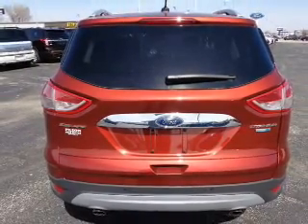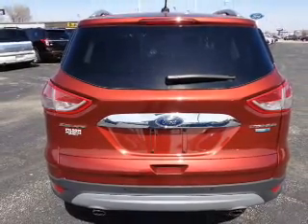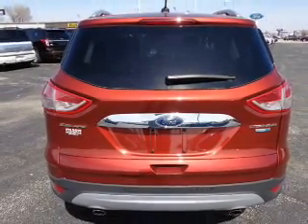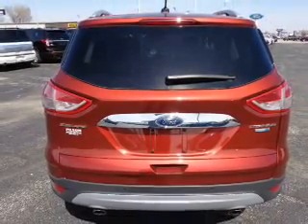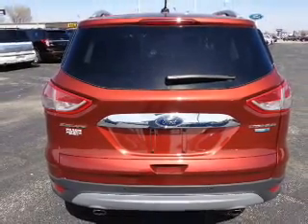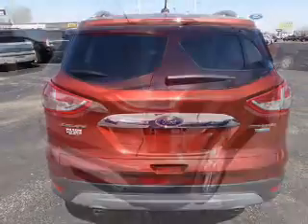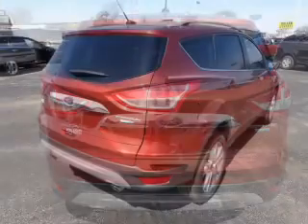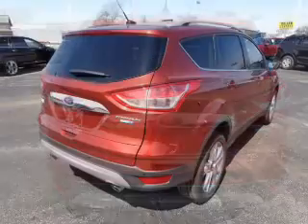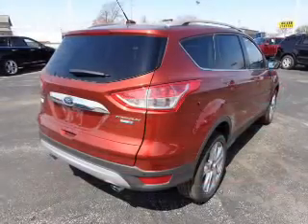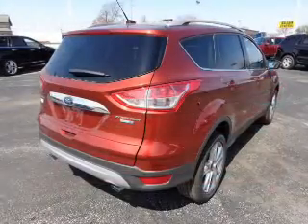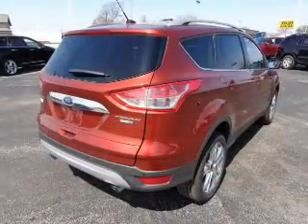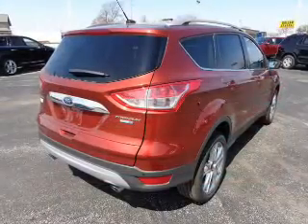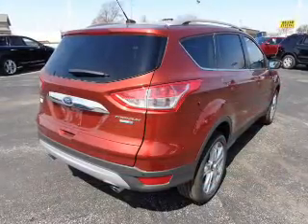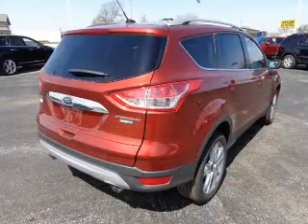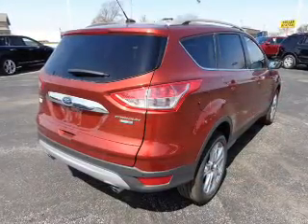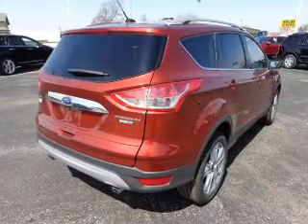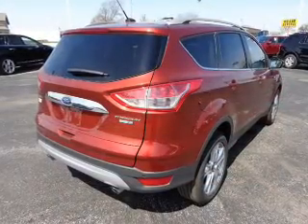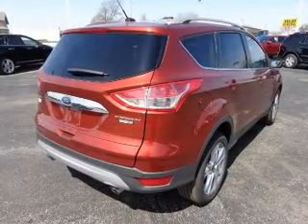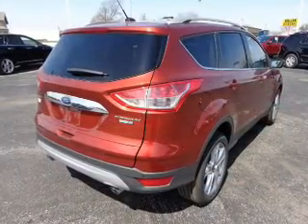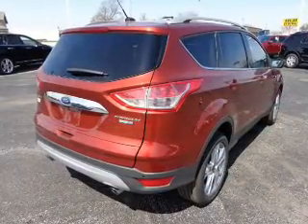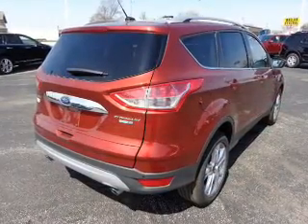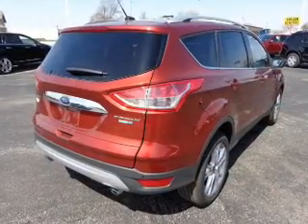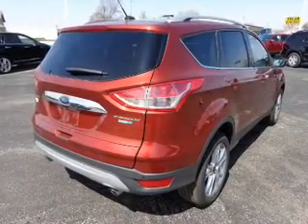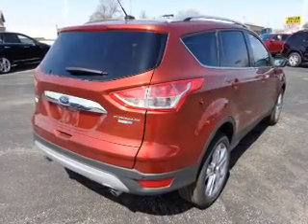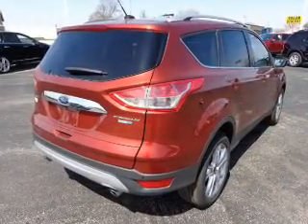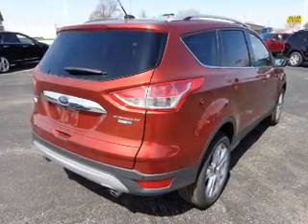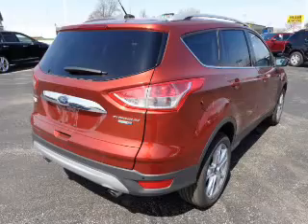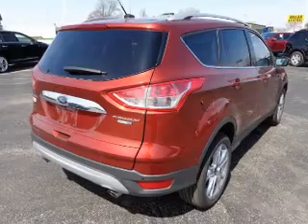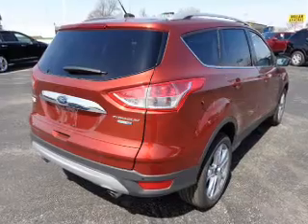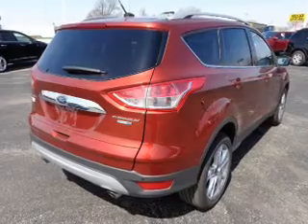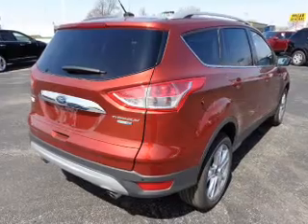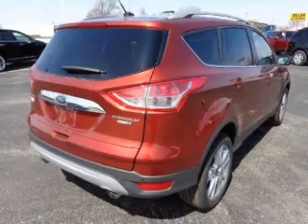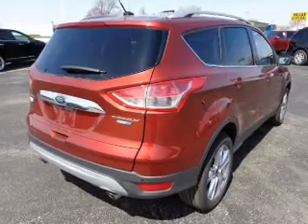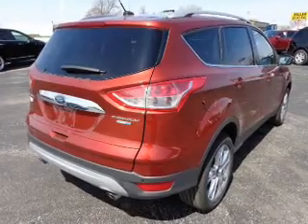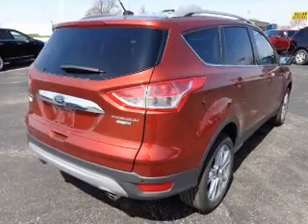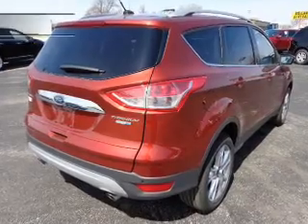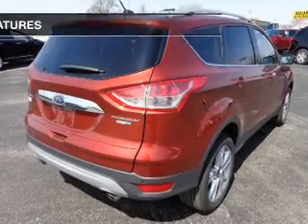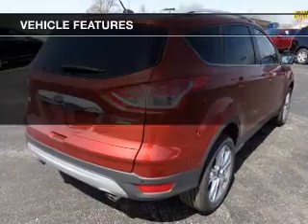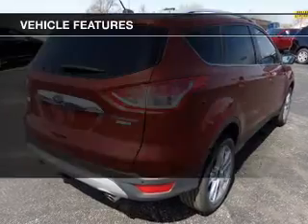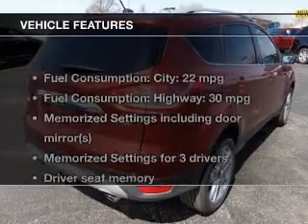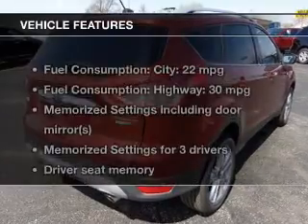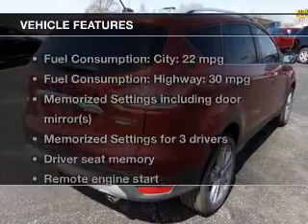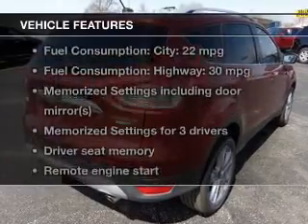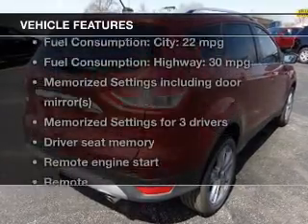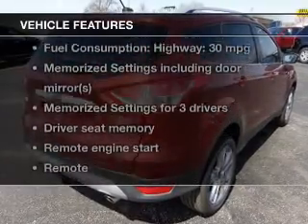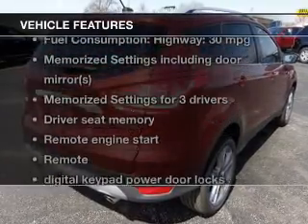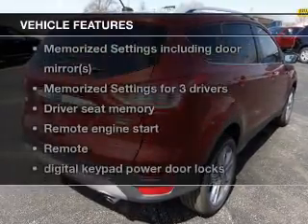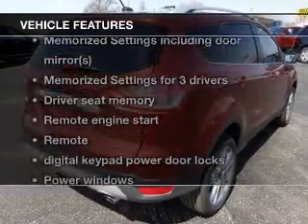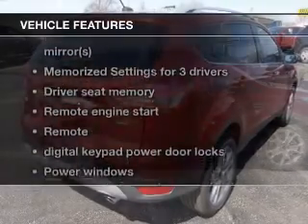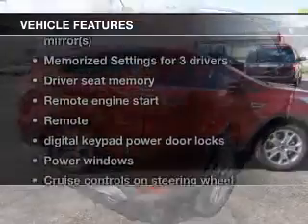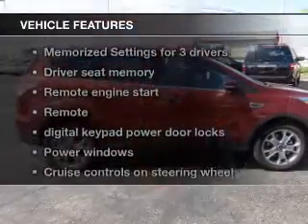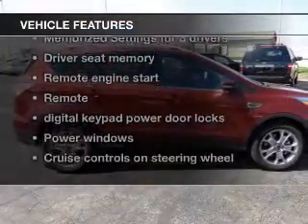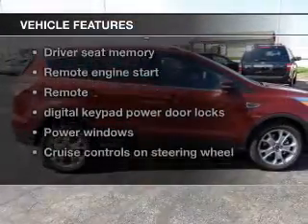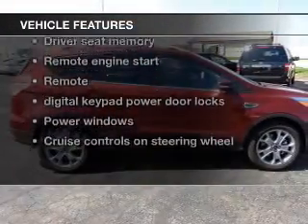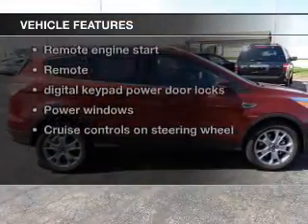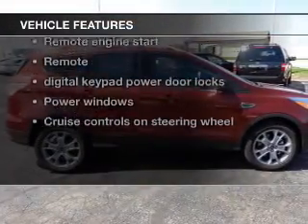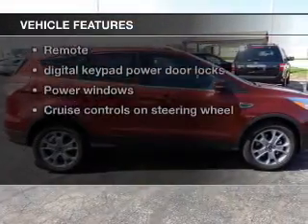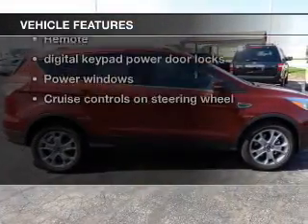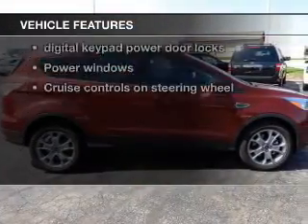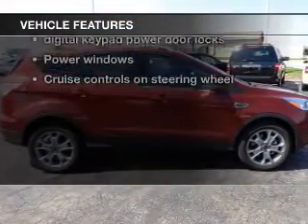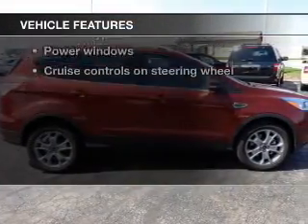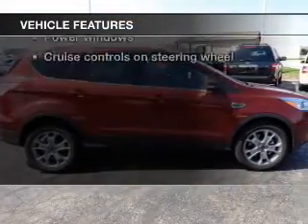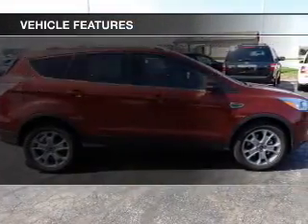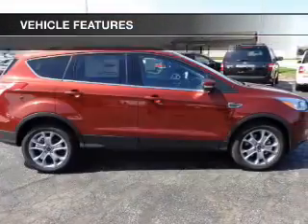Power and reliability are a great combination. This vehicle has both. Let's enjoy these notable features that are included in this vehicle.